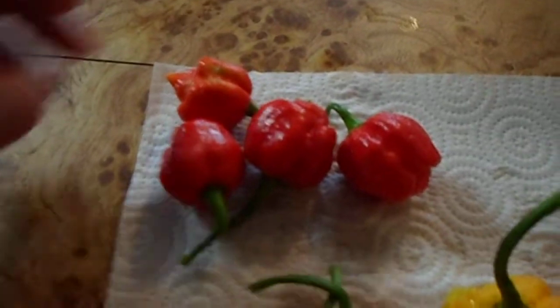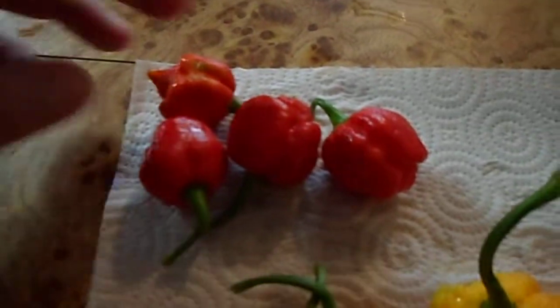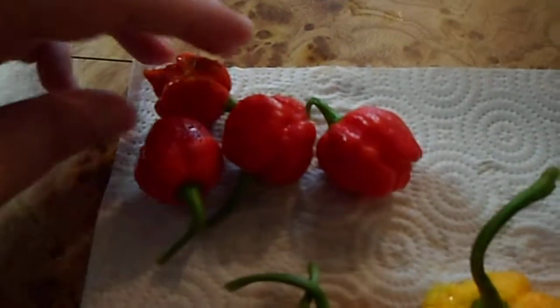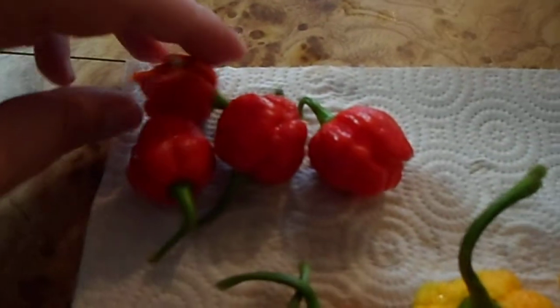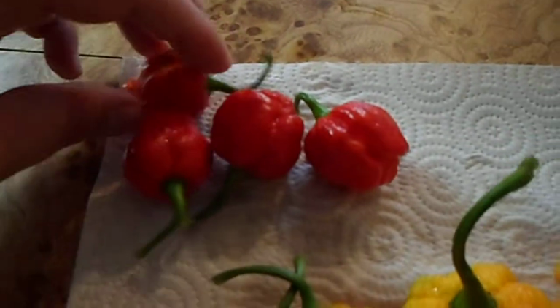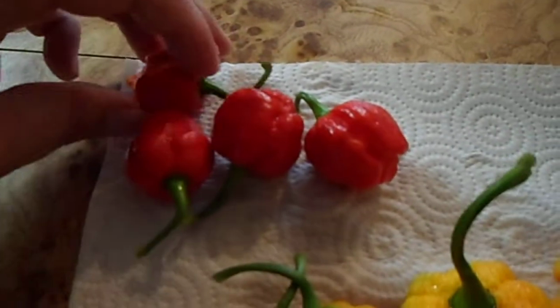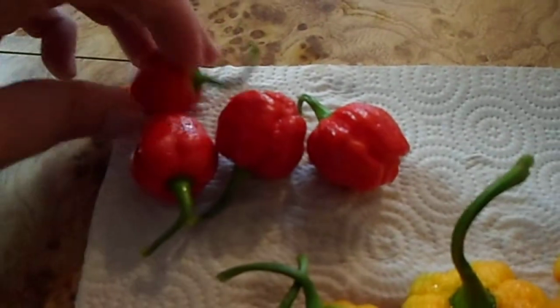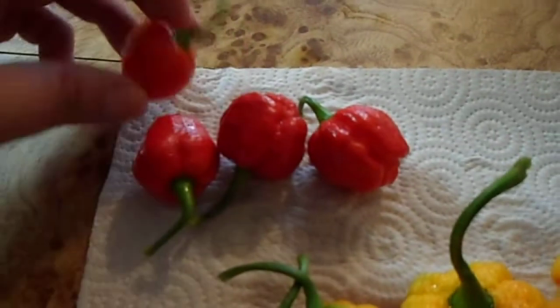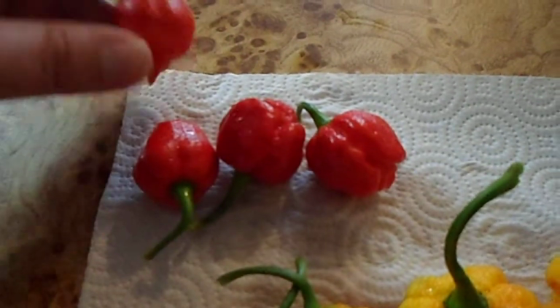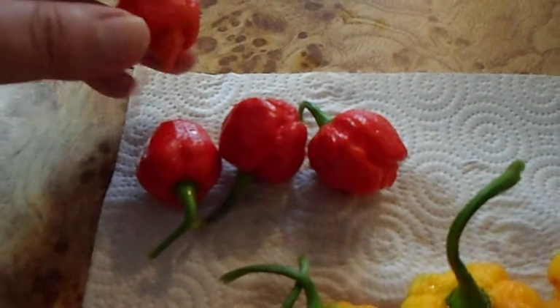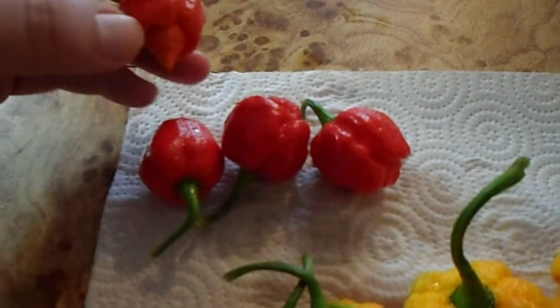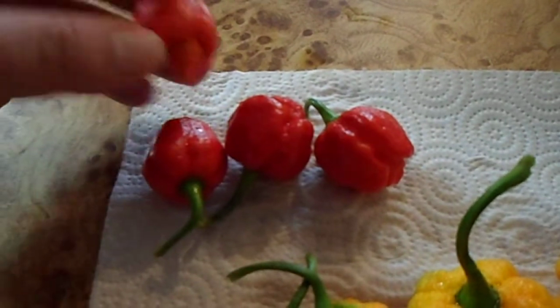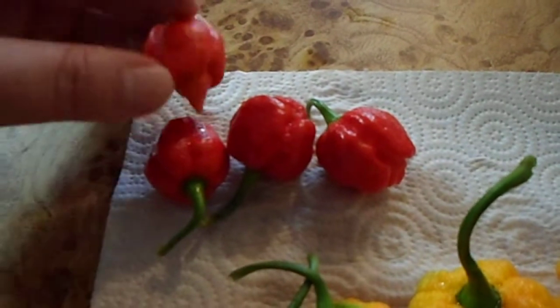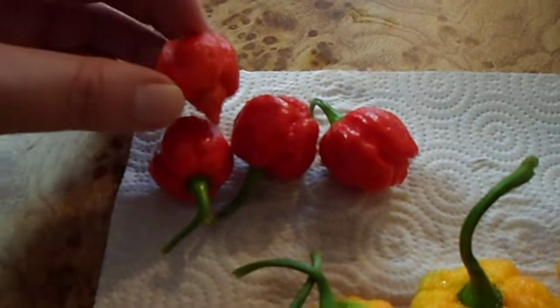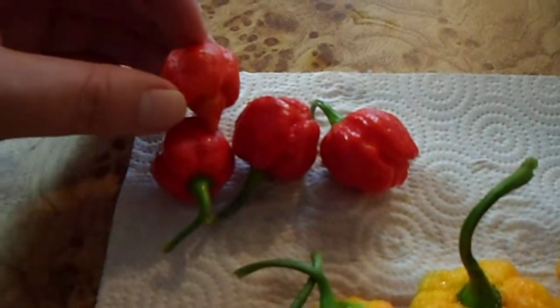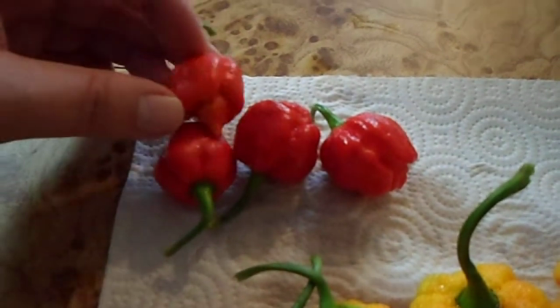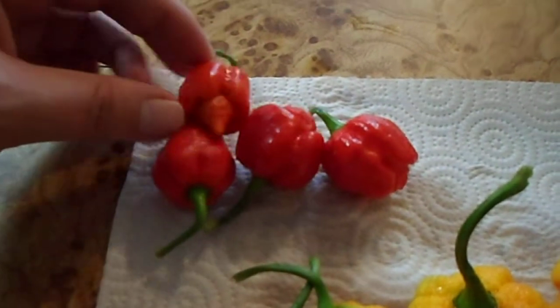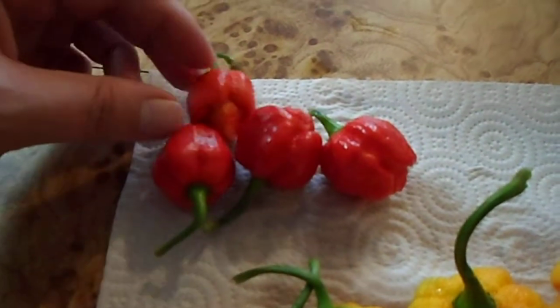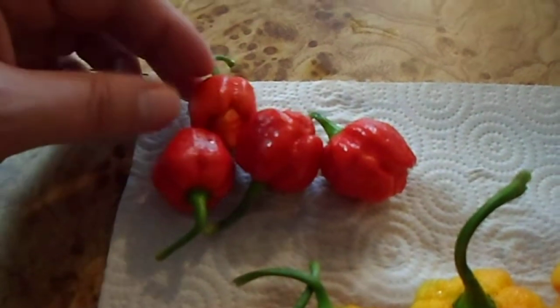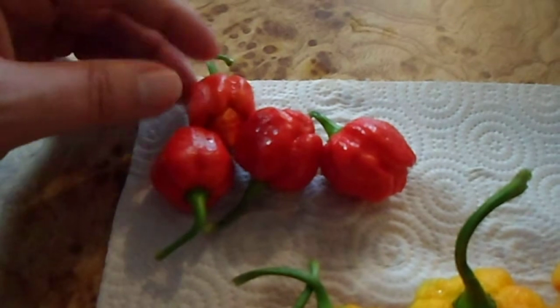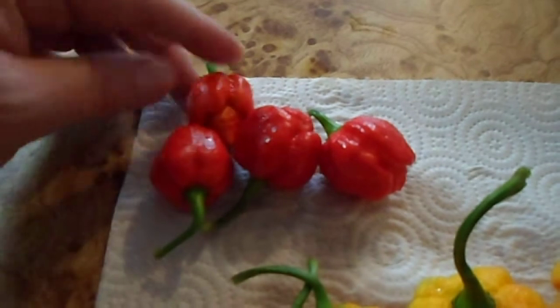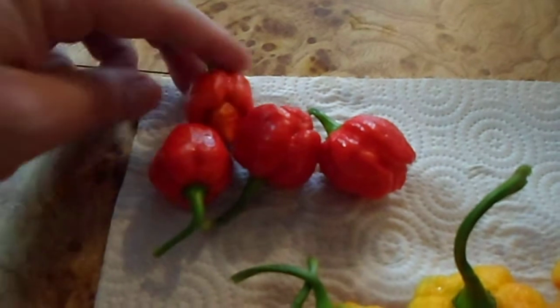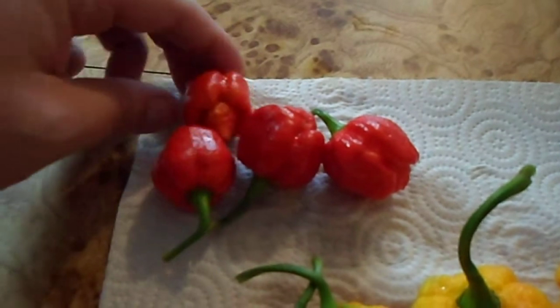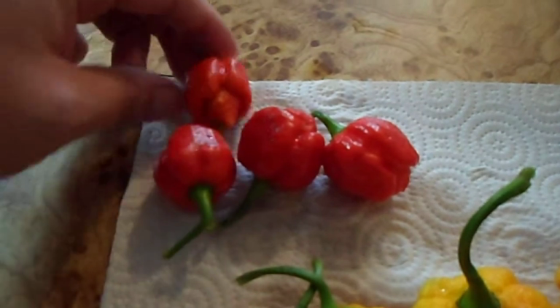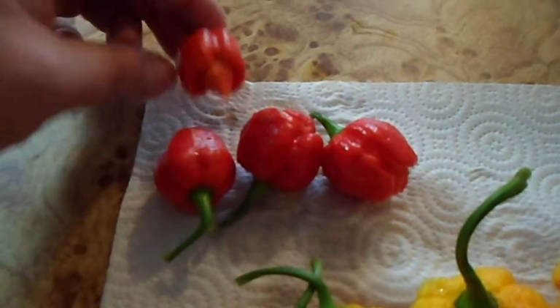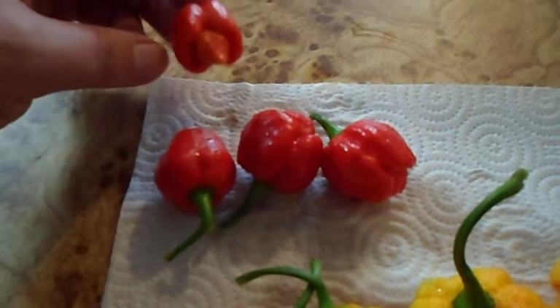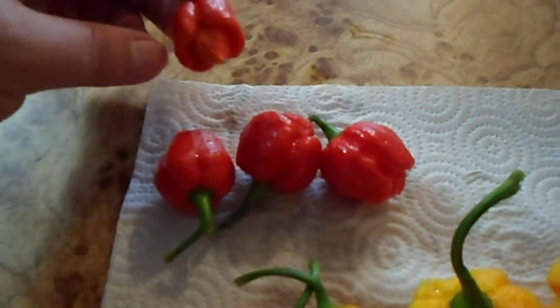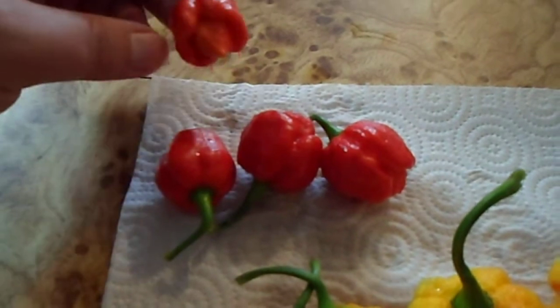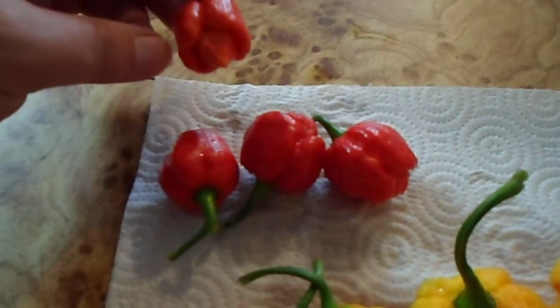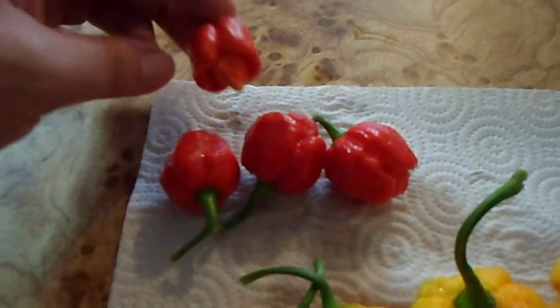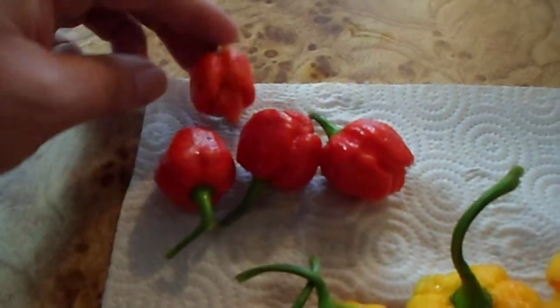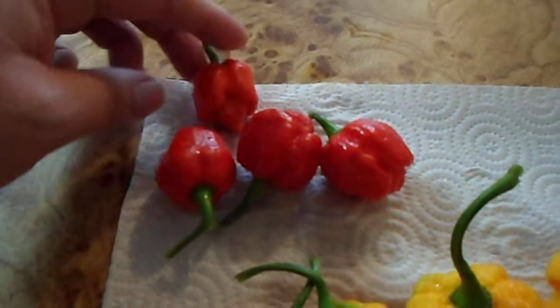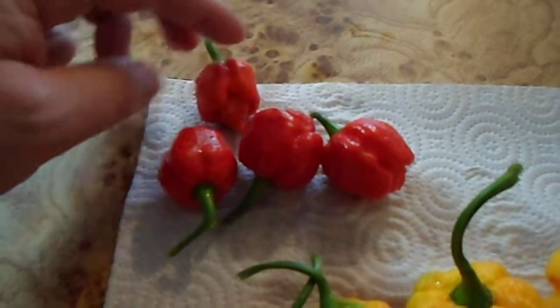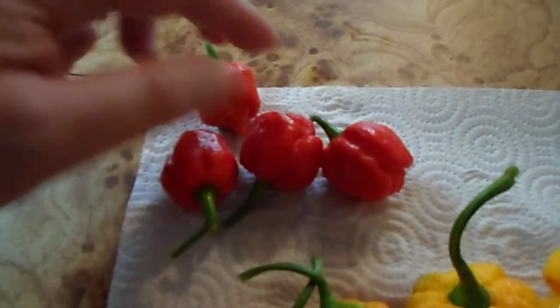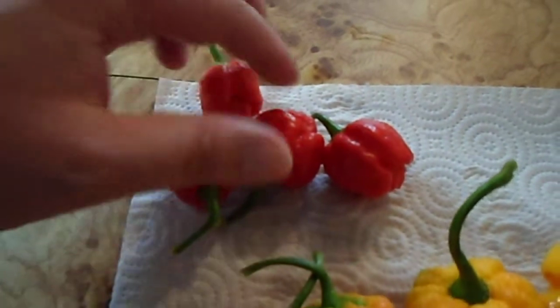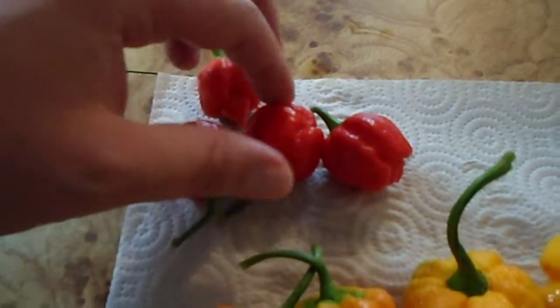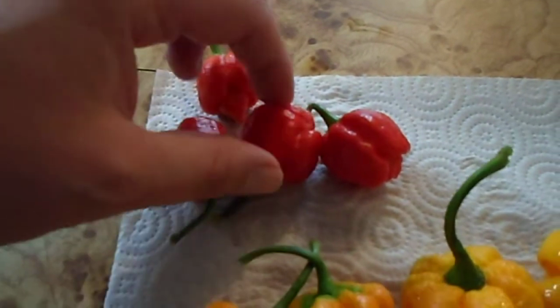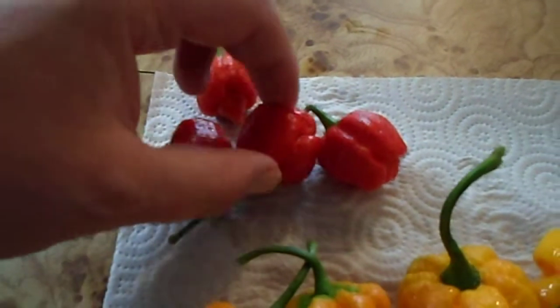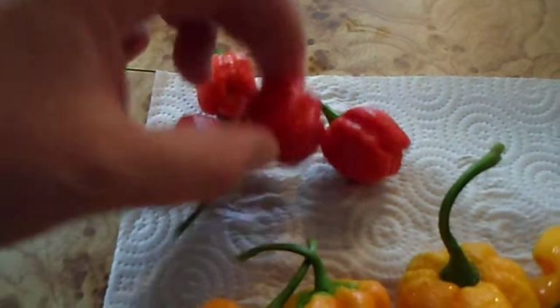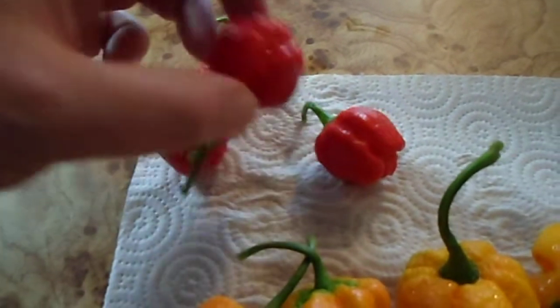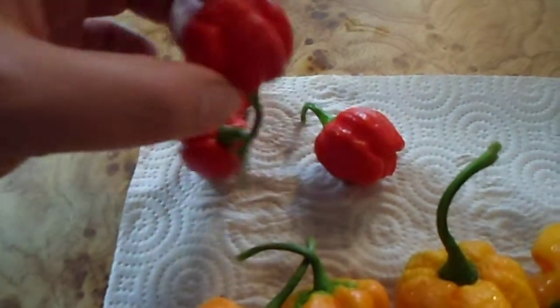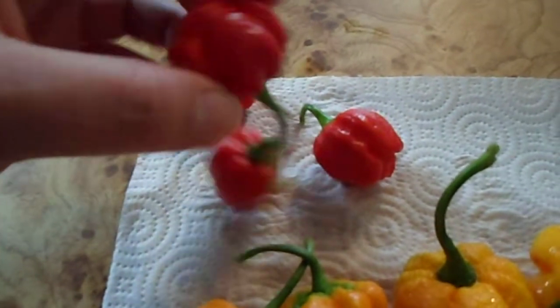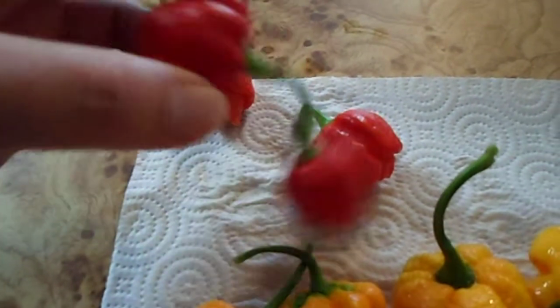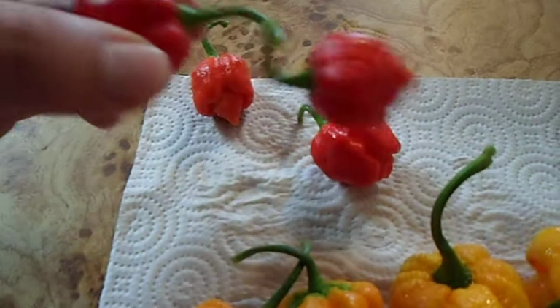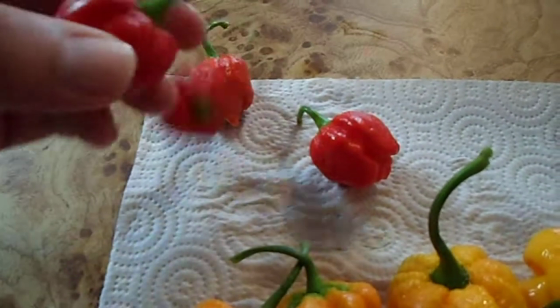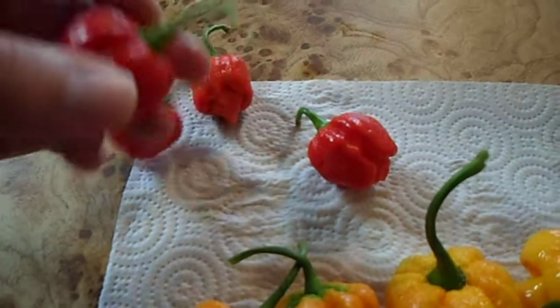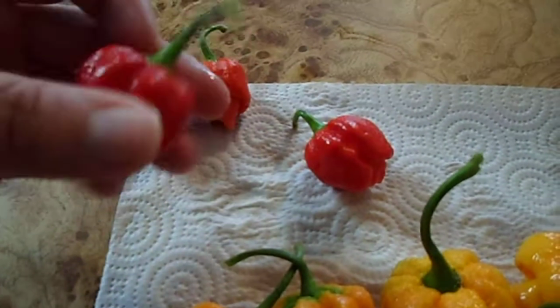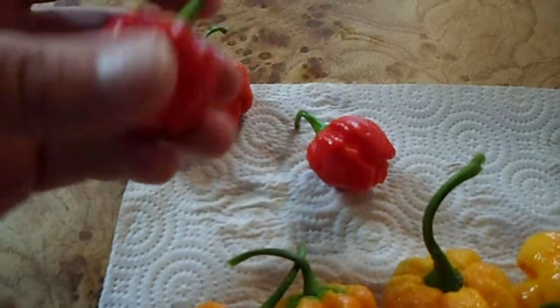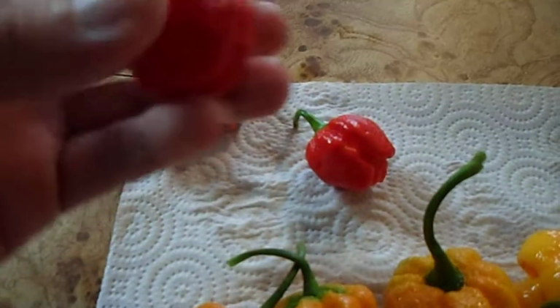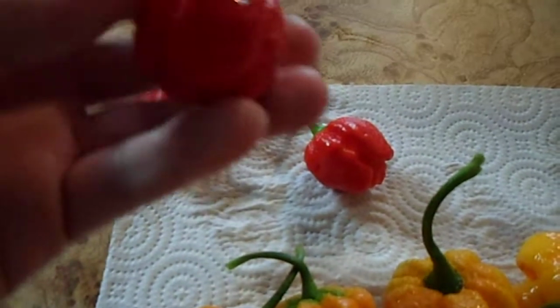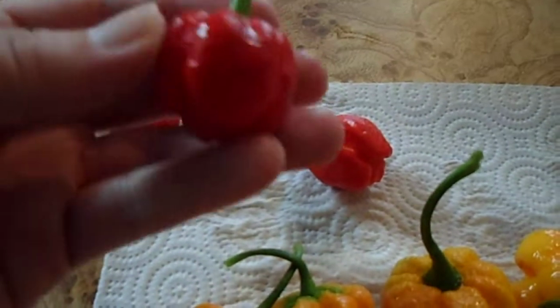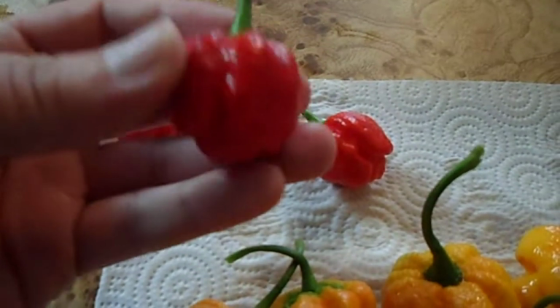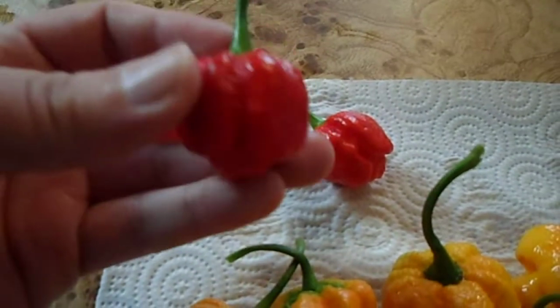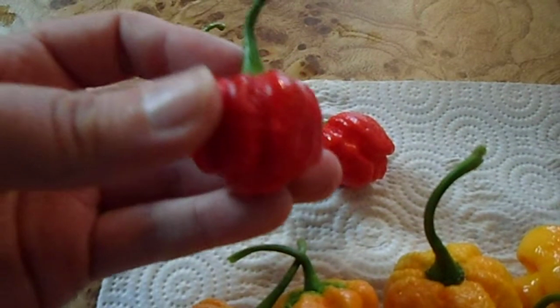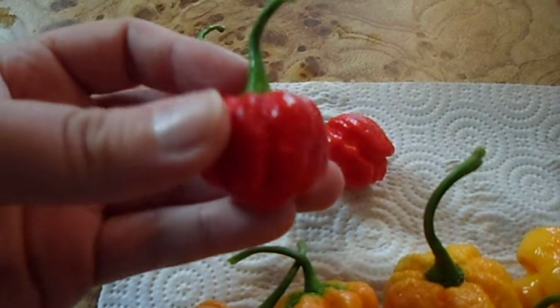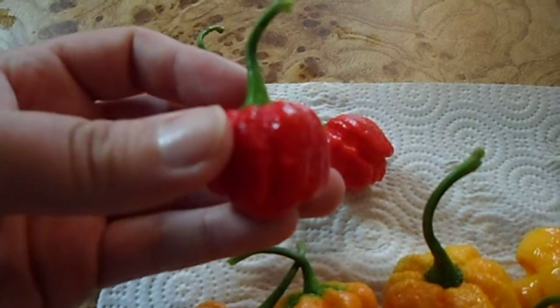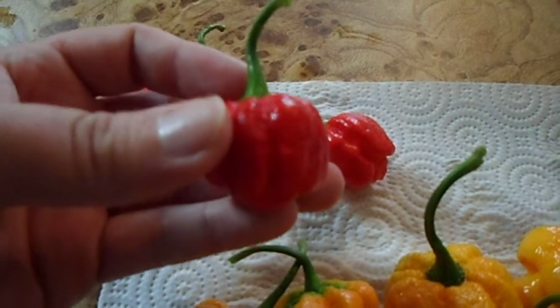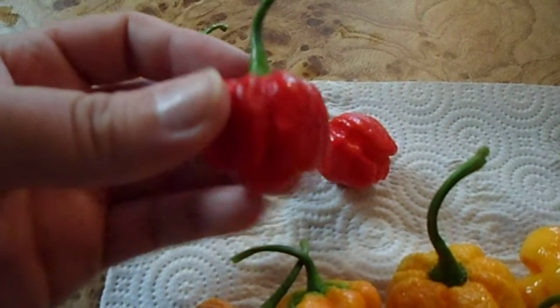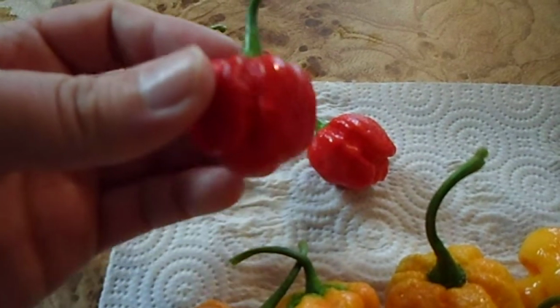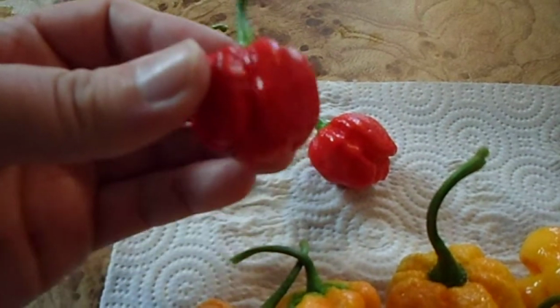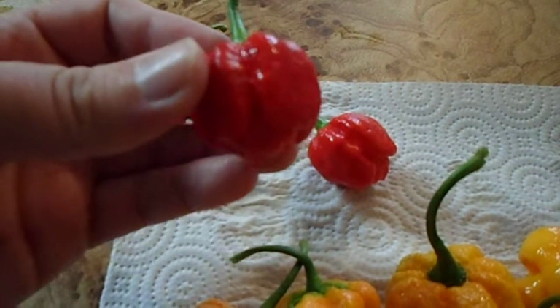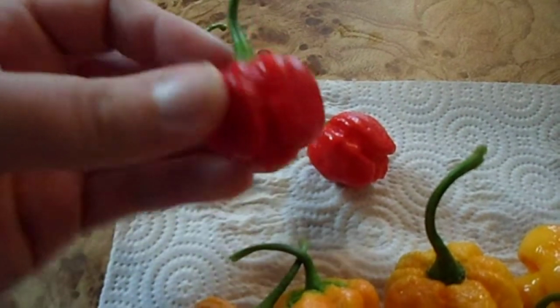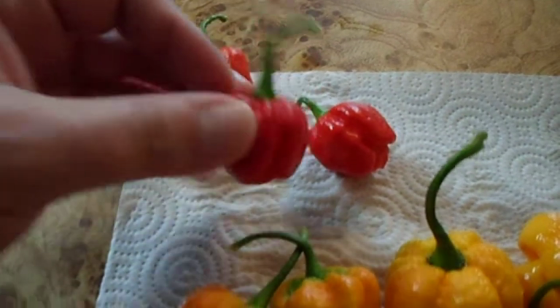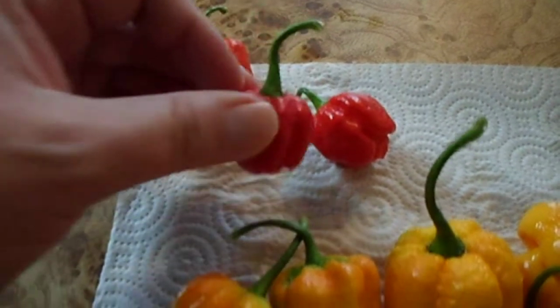Moruga Scorpions. This one's got a cool tail on it. And this is the biggest.